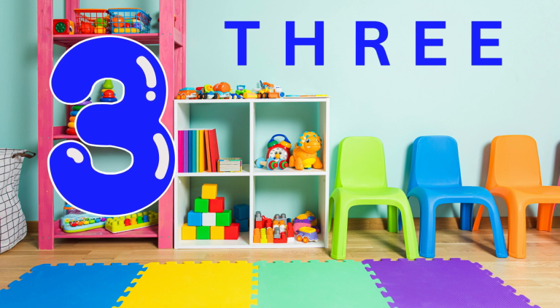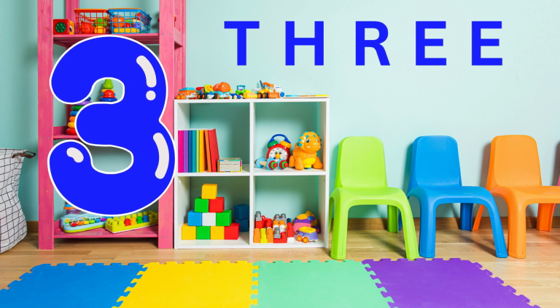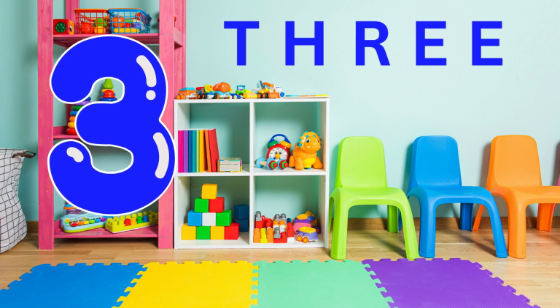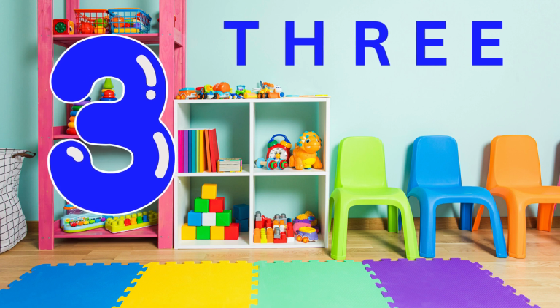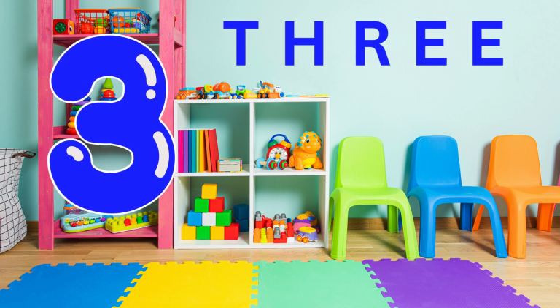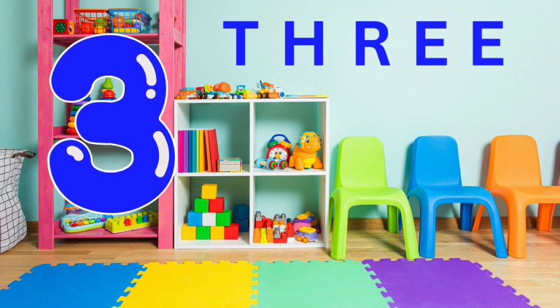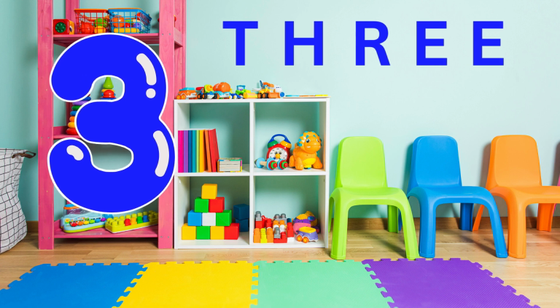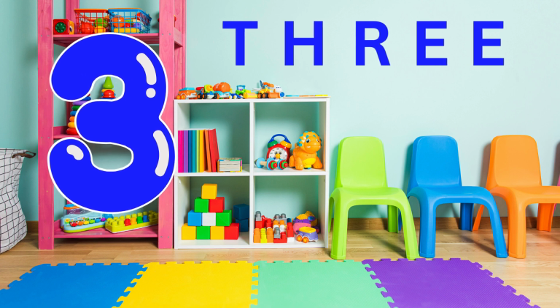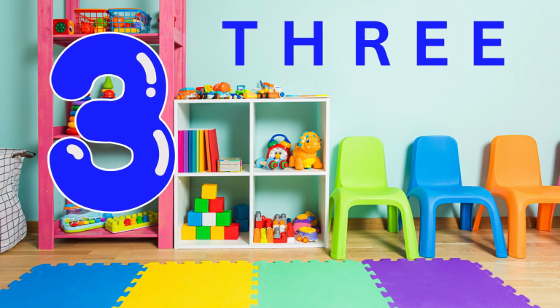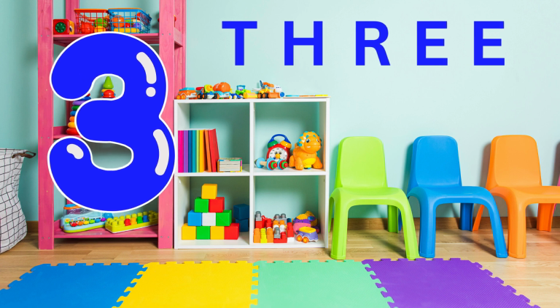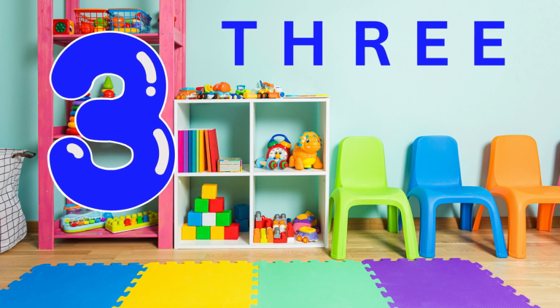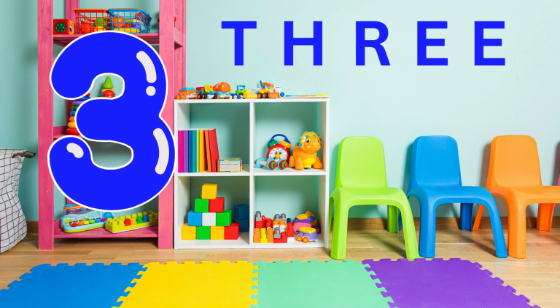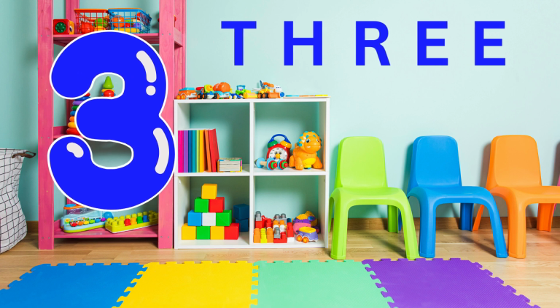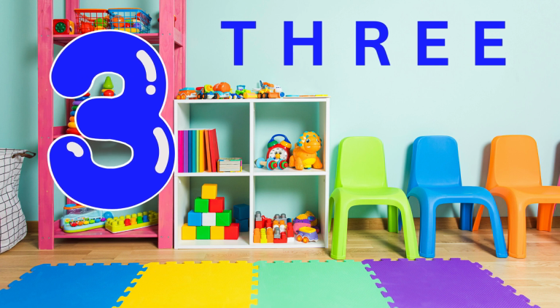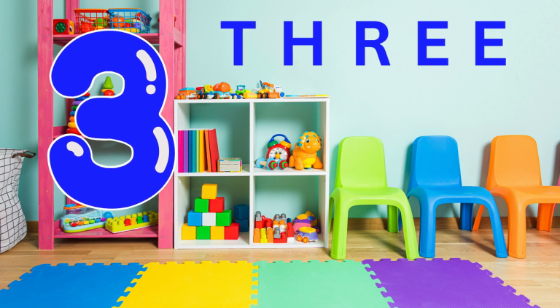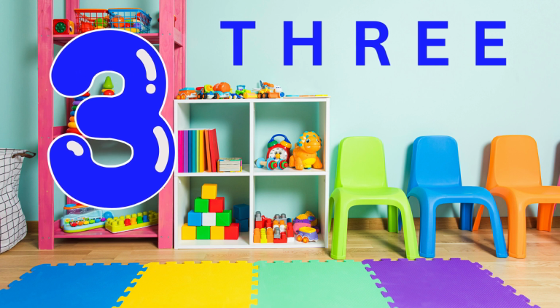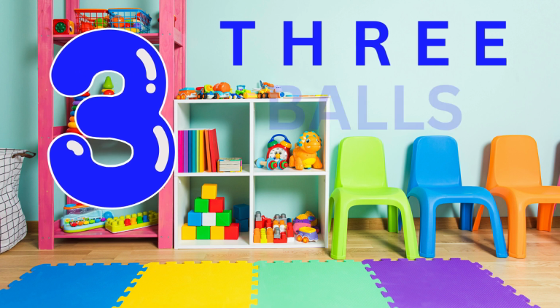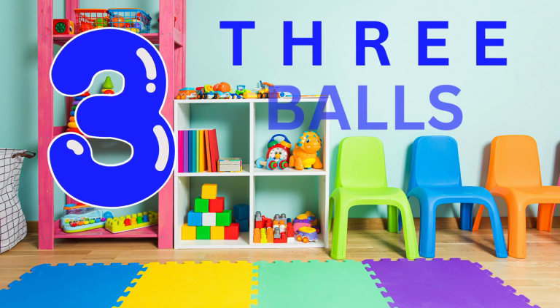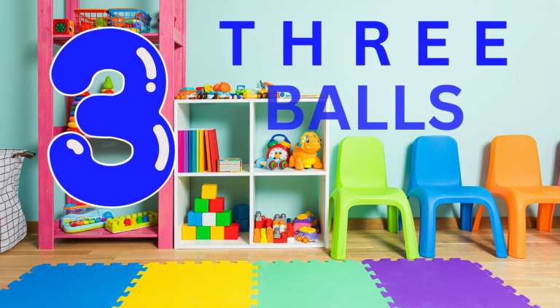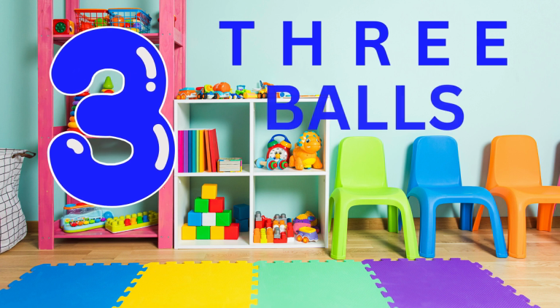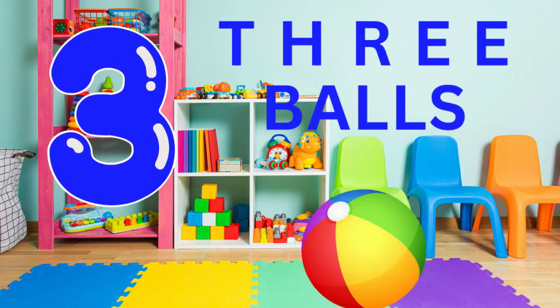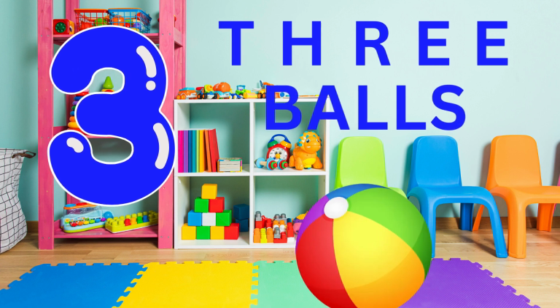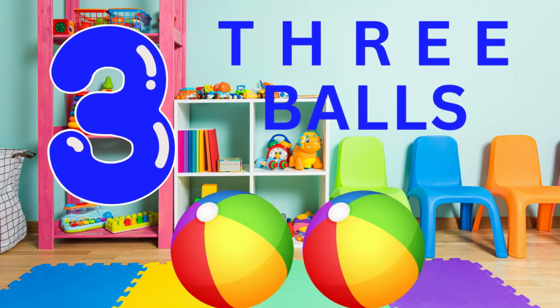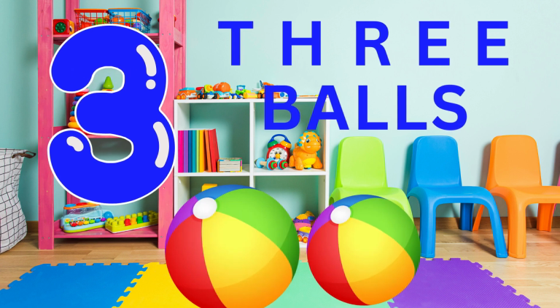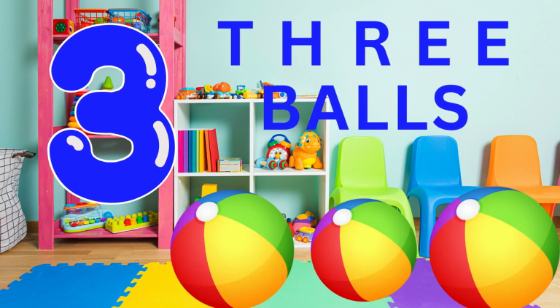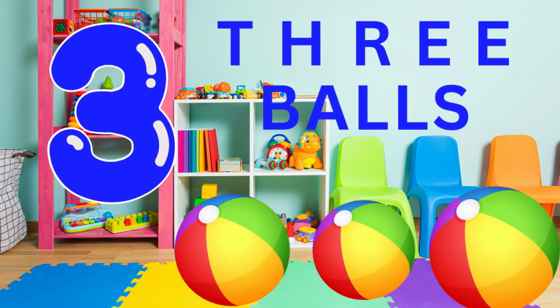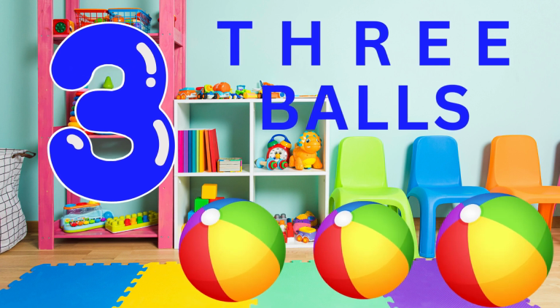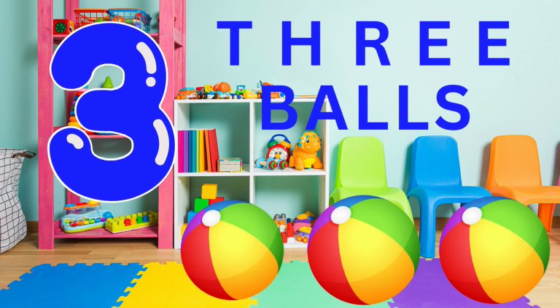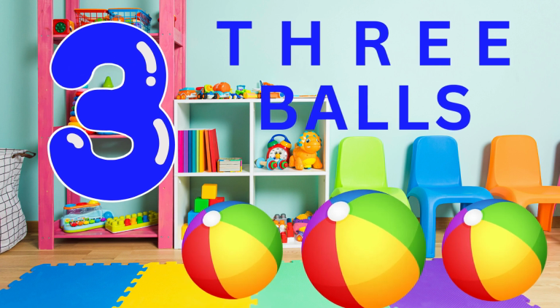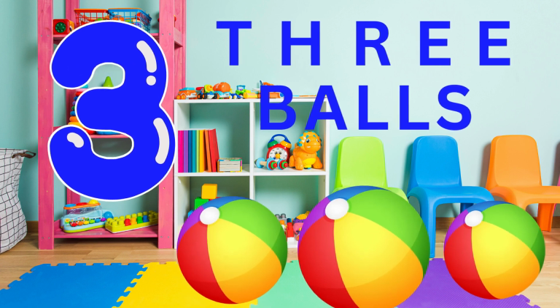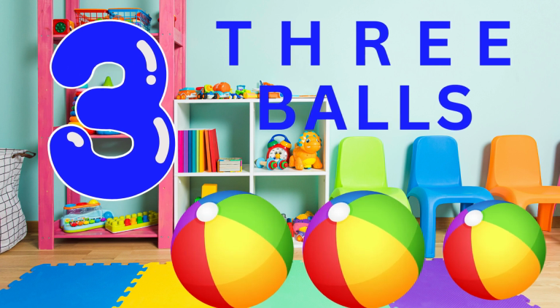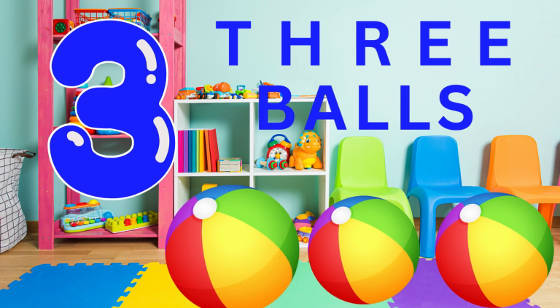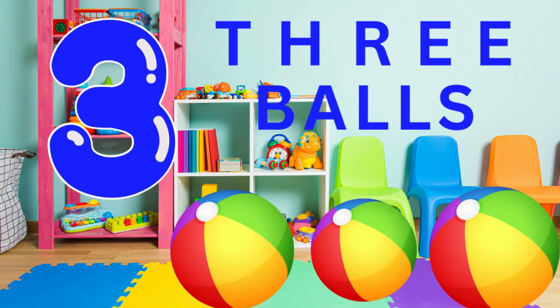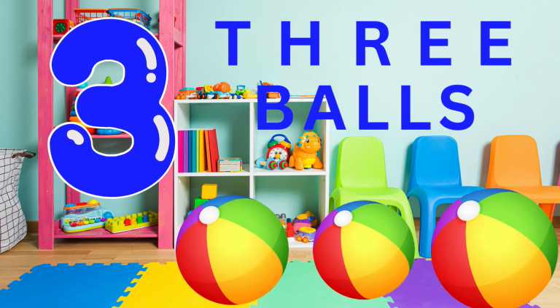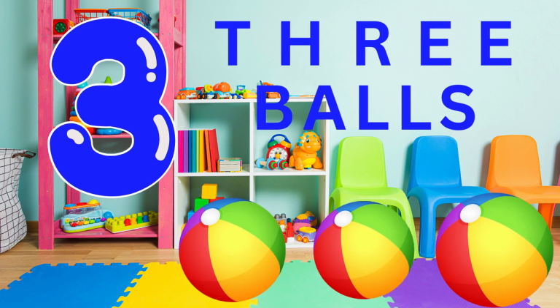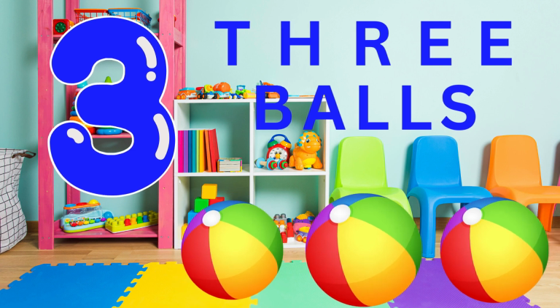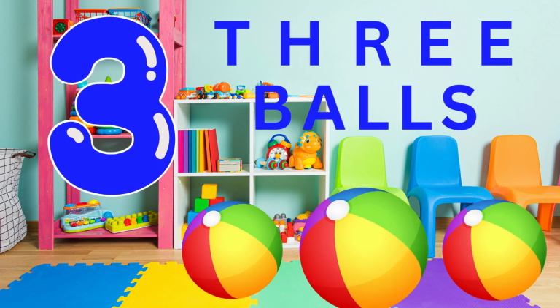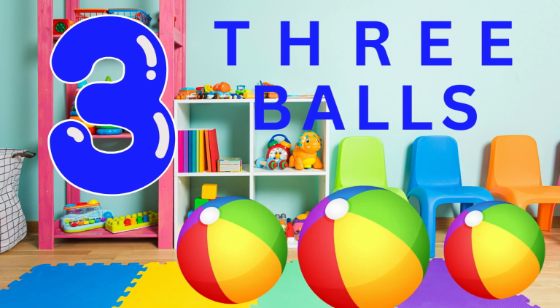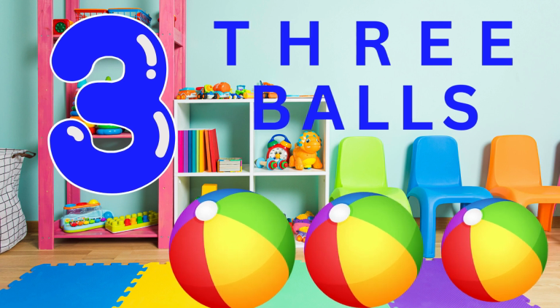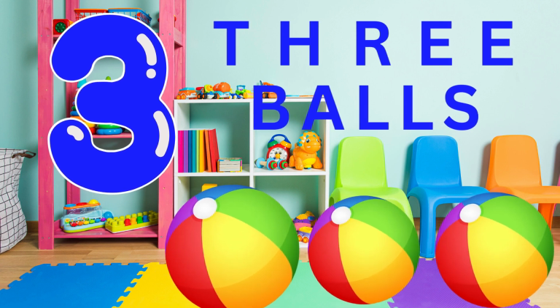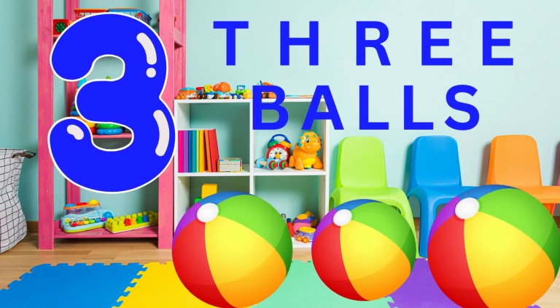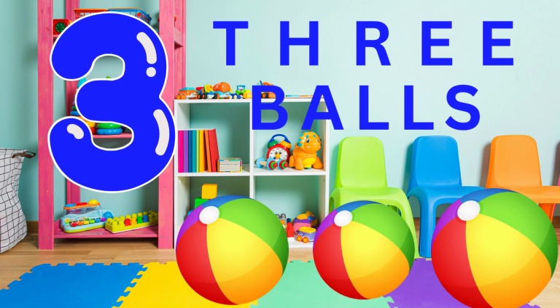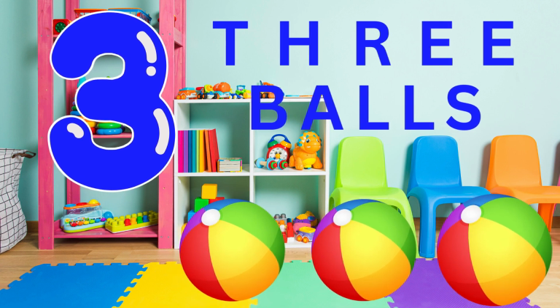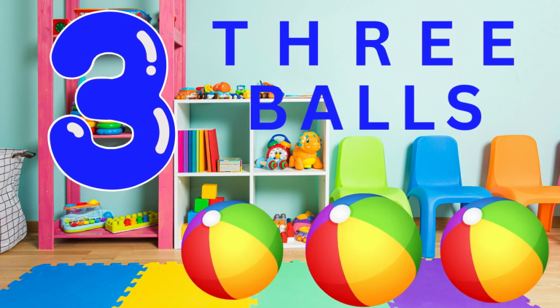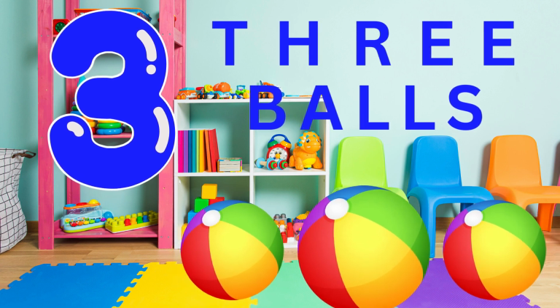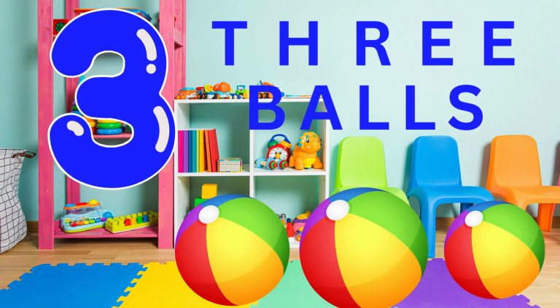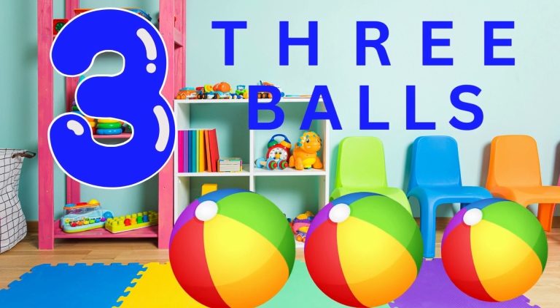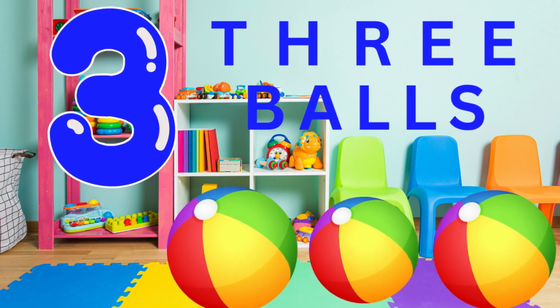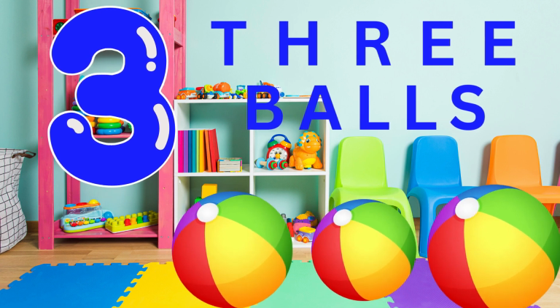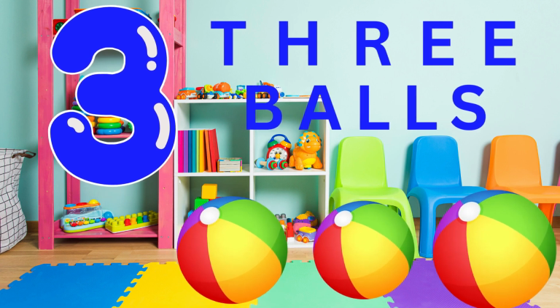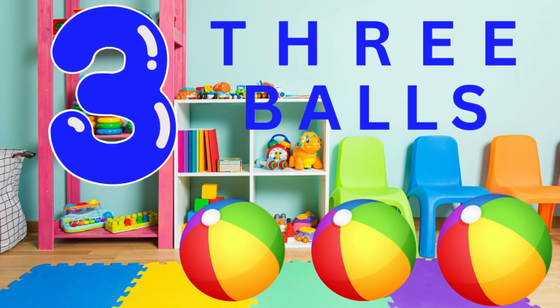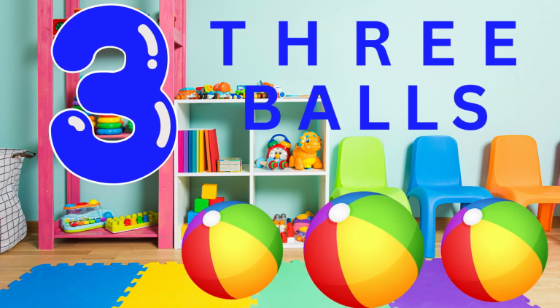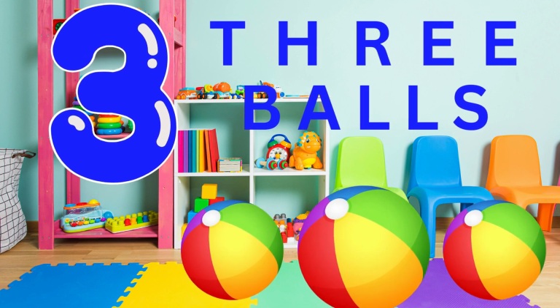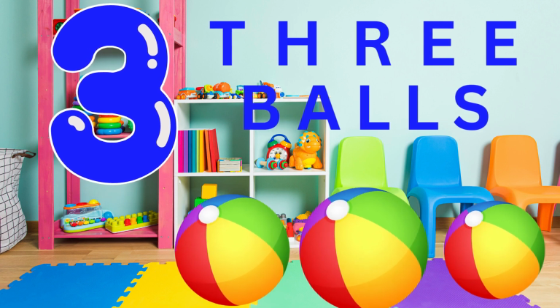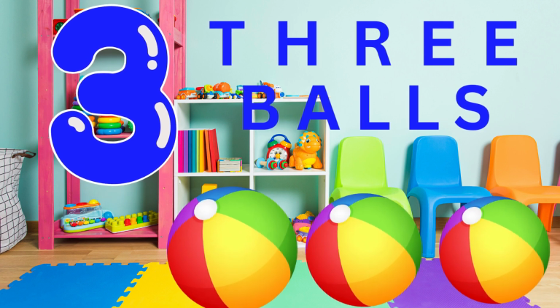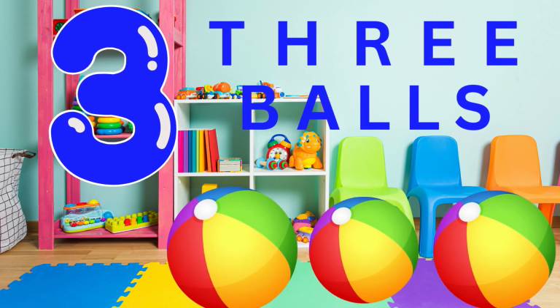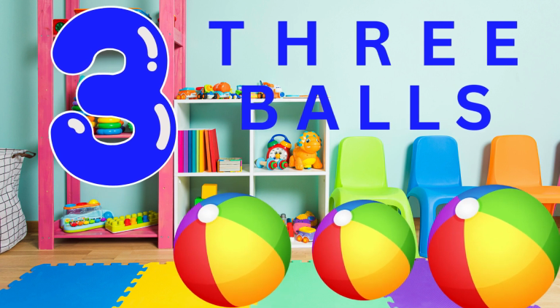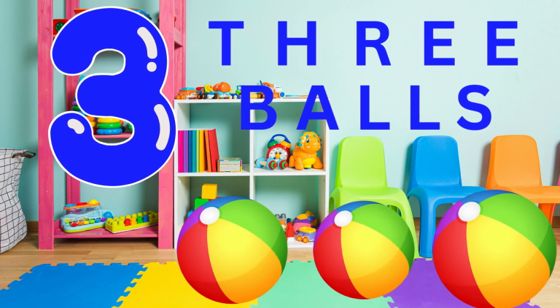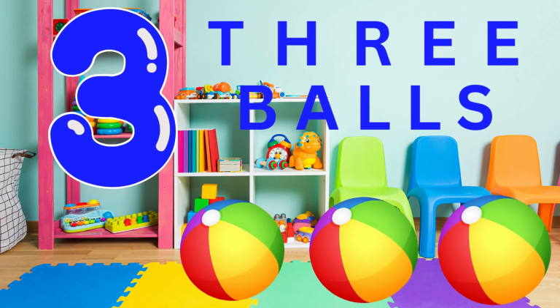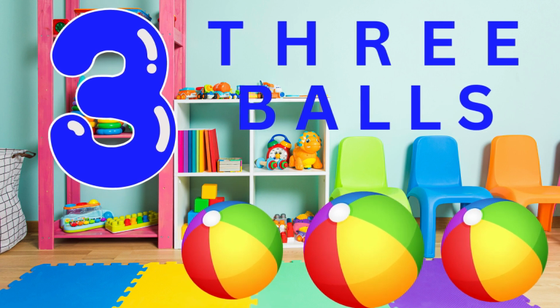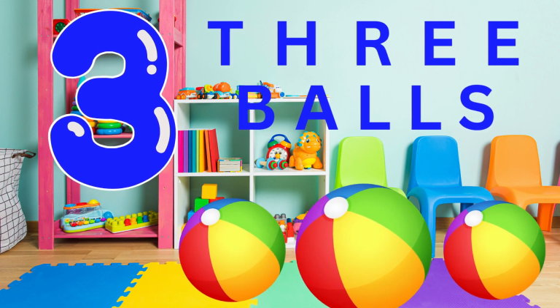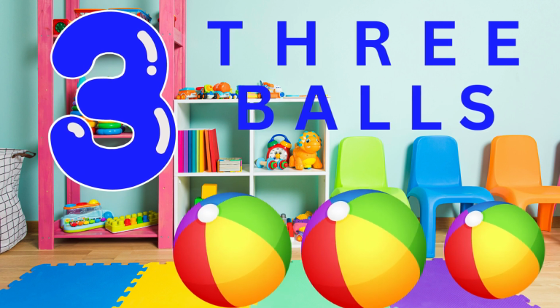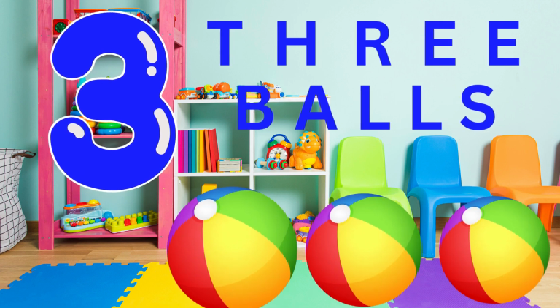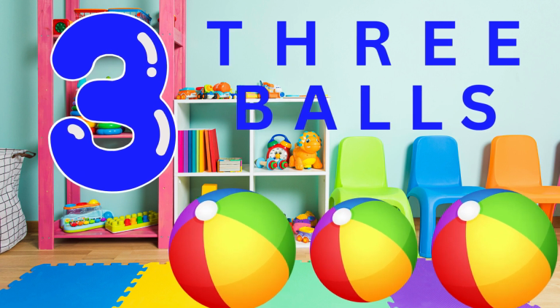Look. Here's three balls. Can you say three balls? Fantastic.